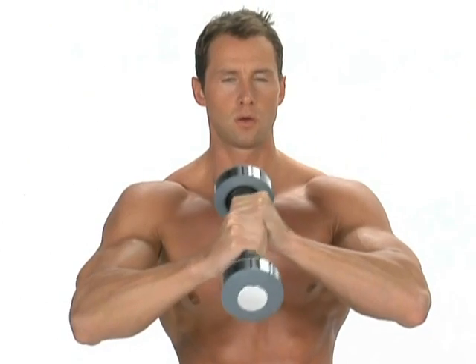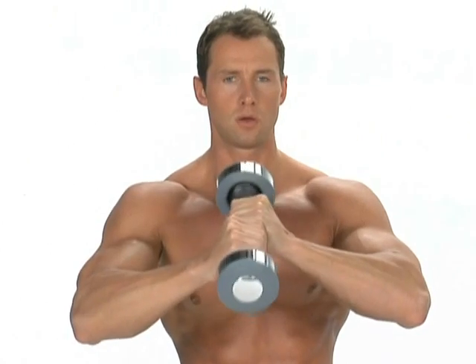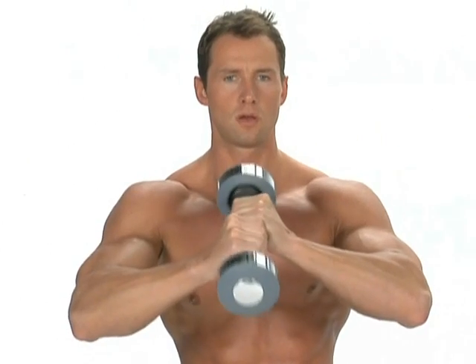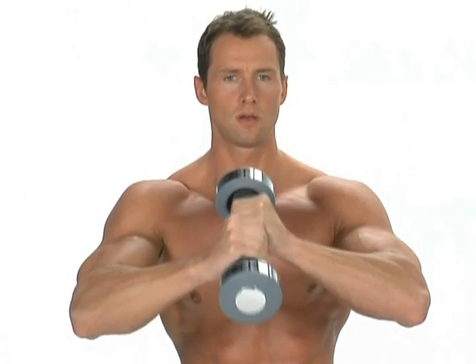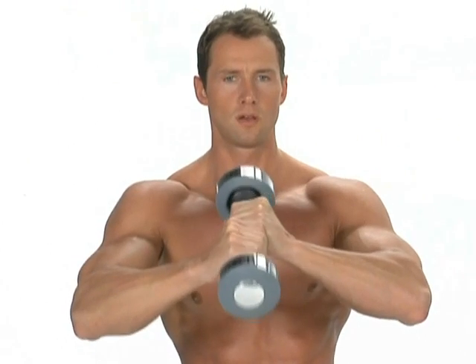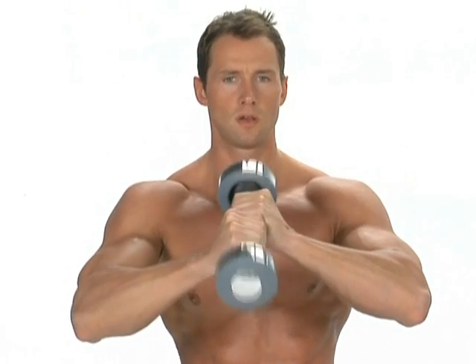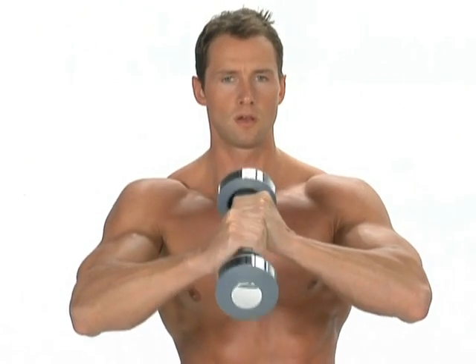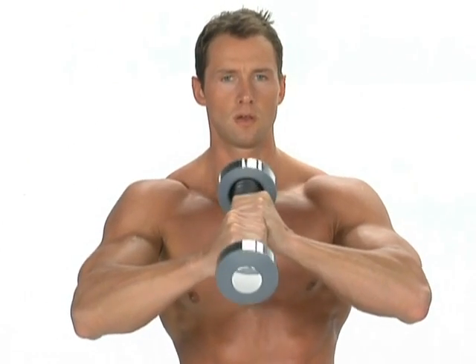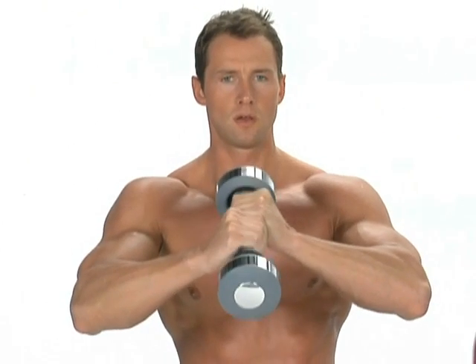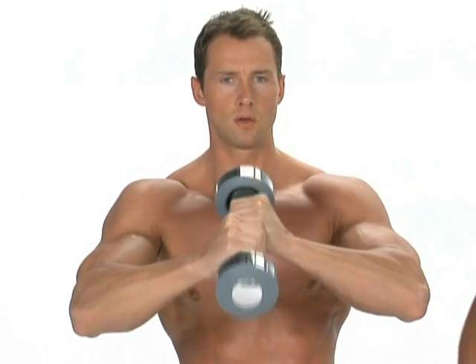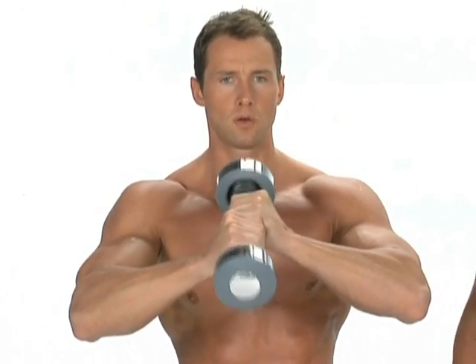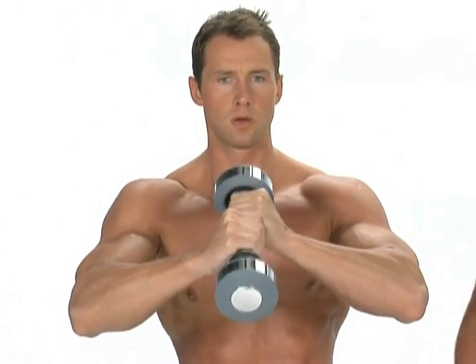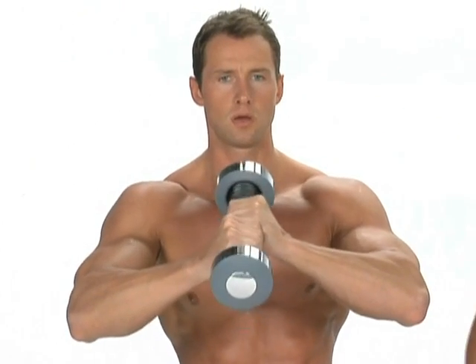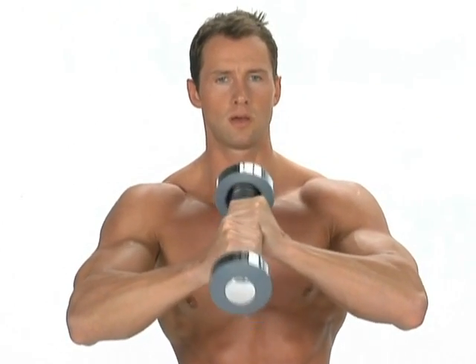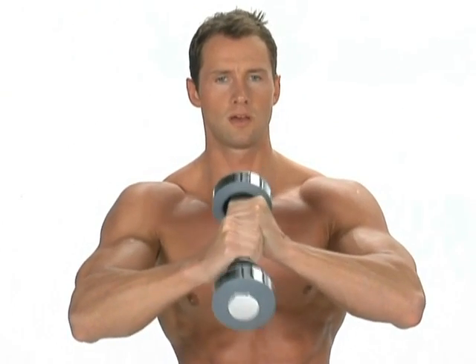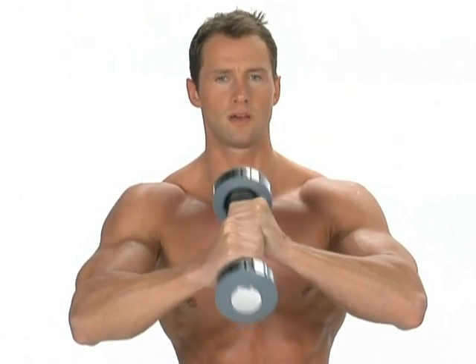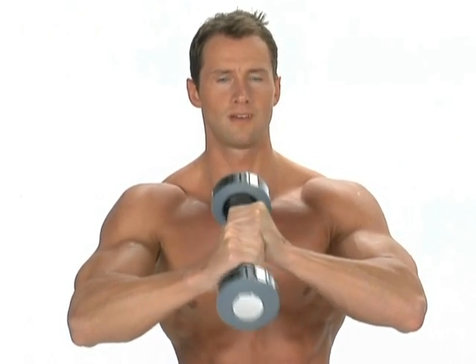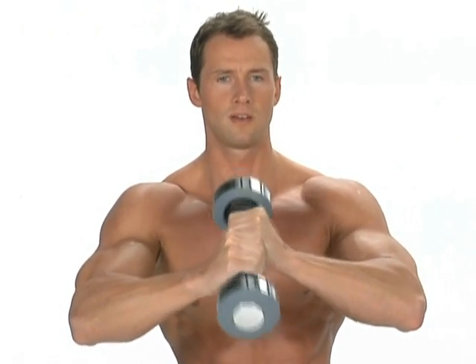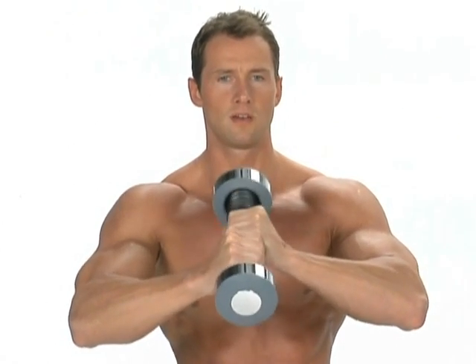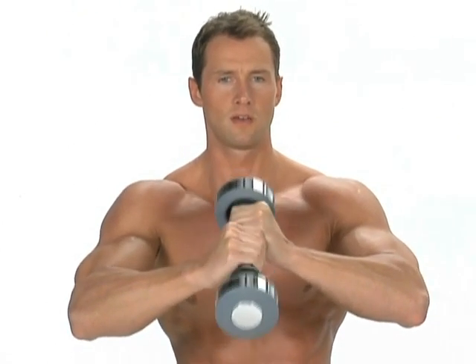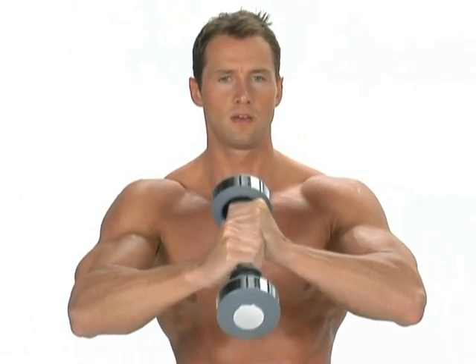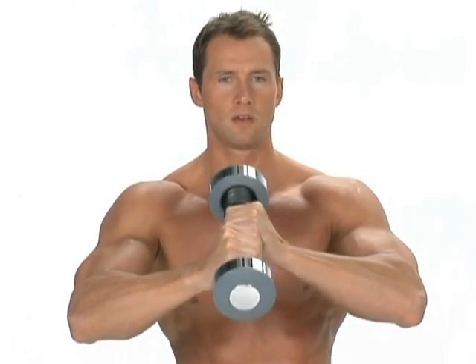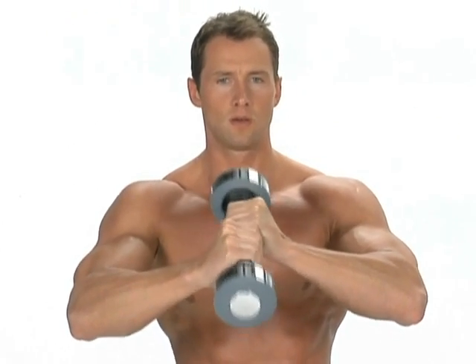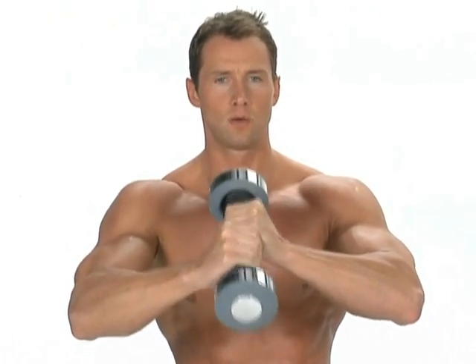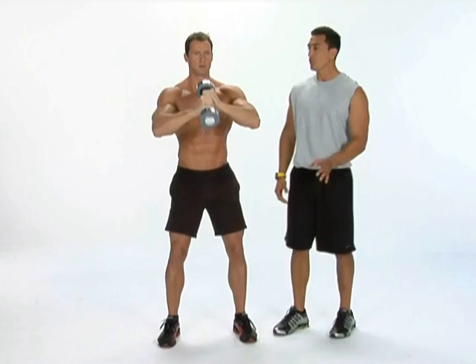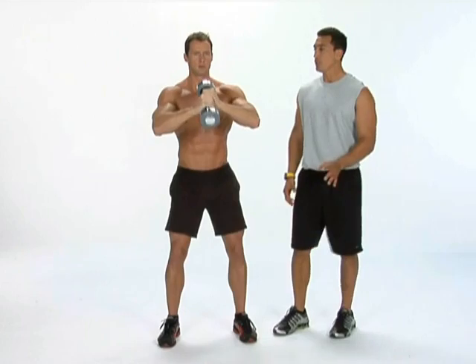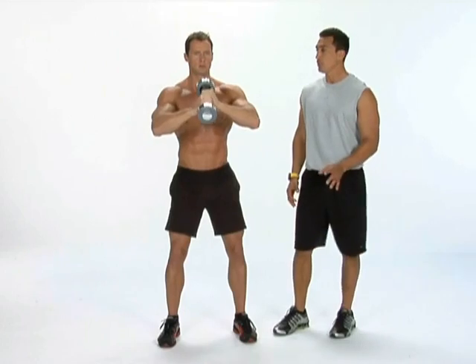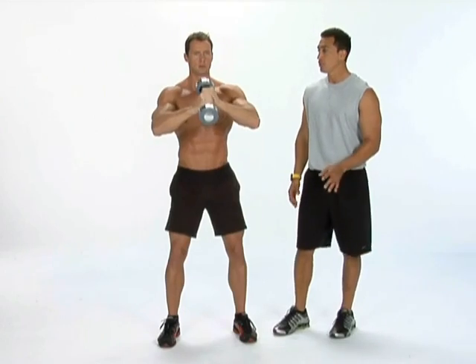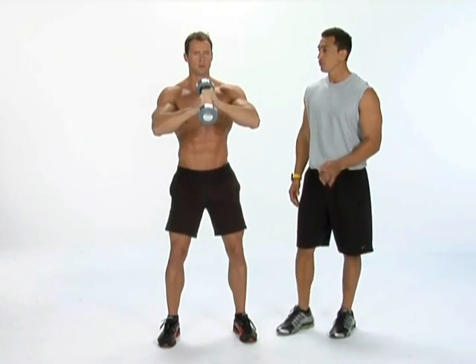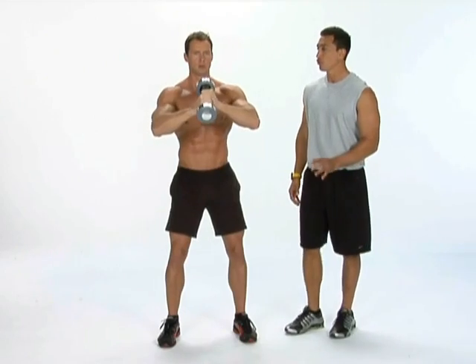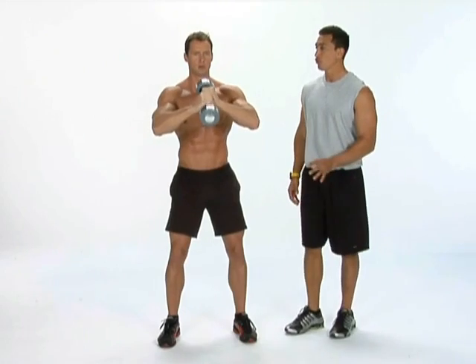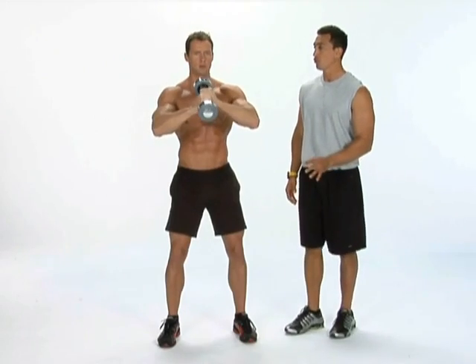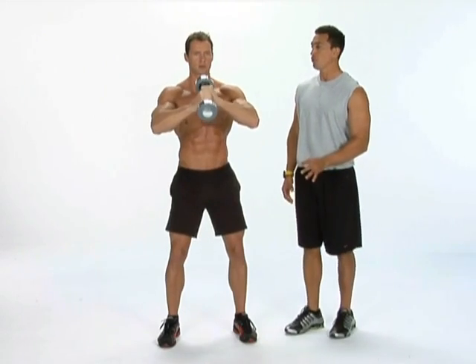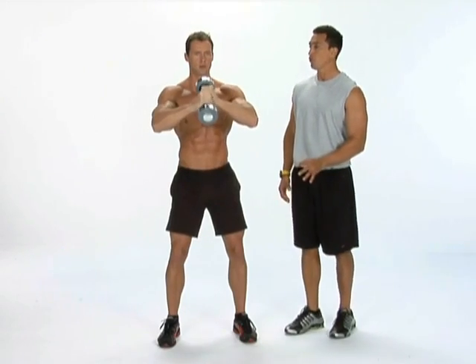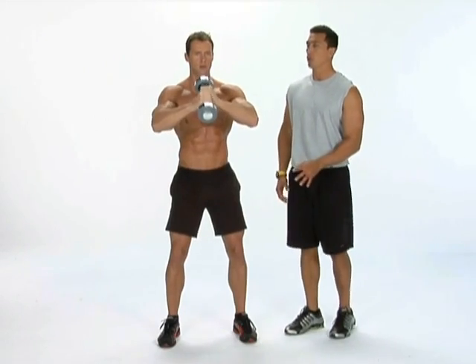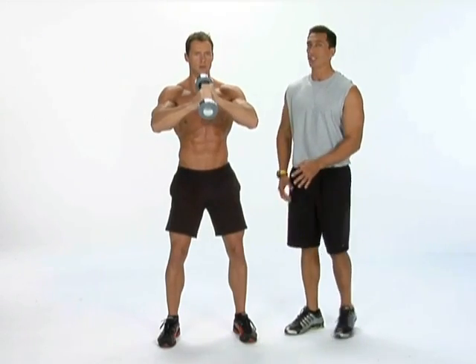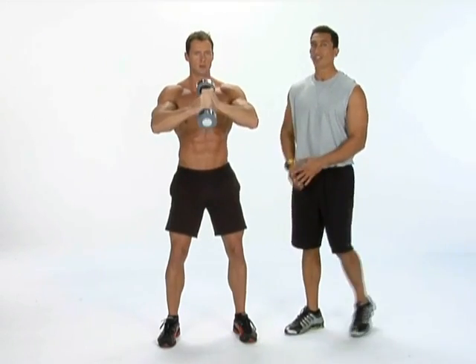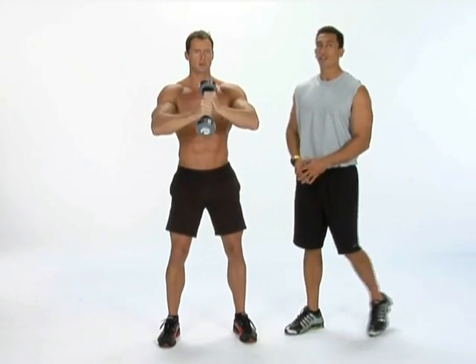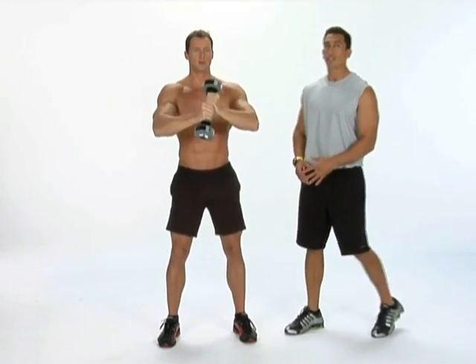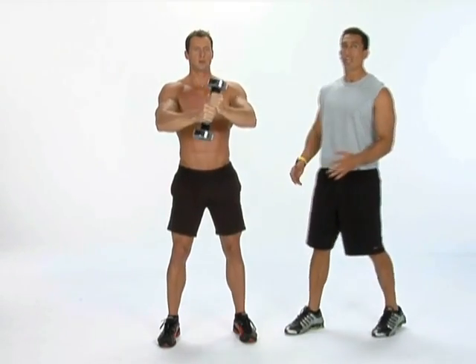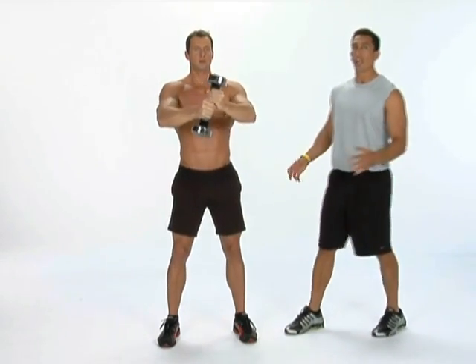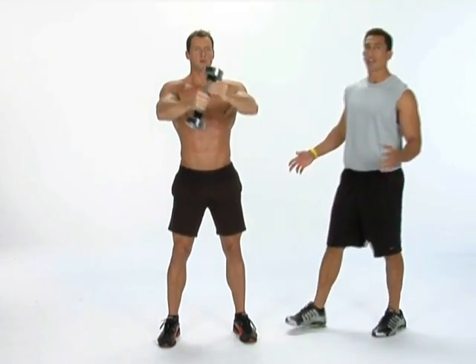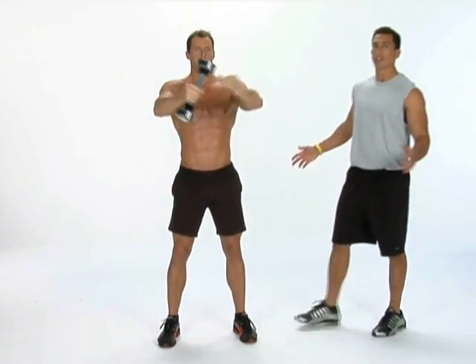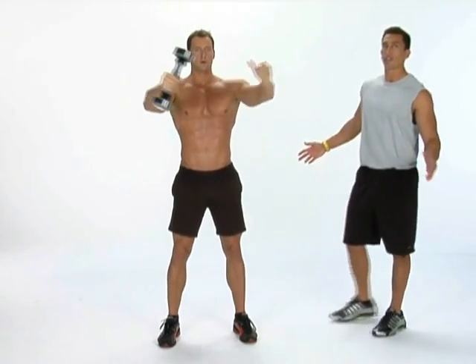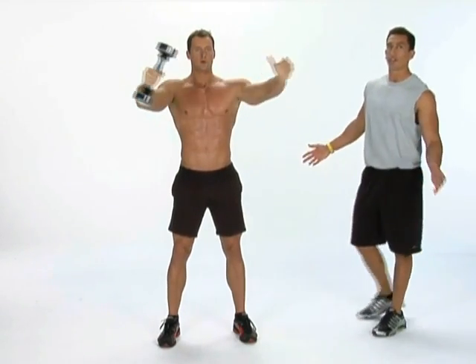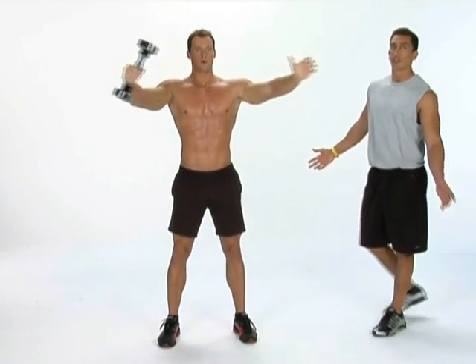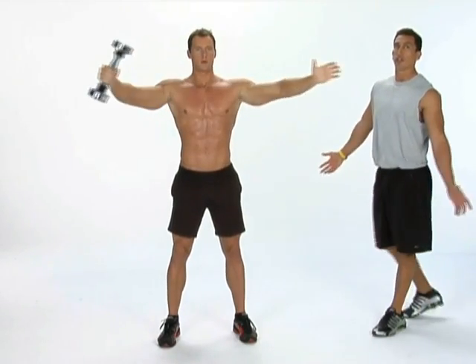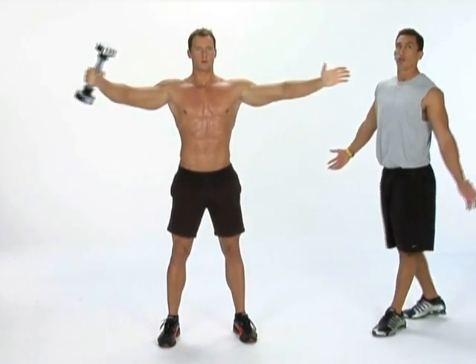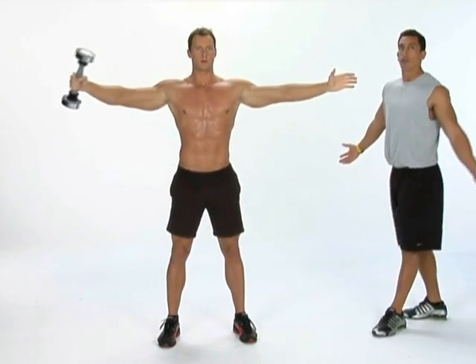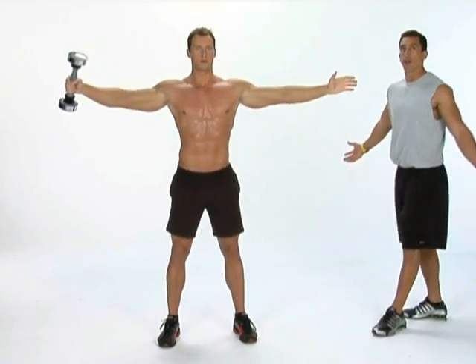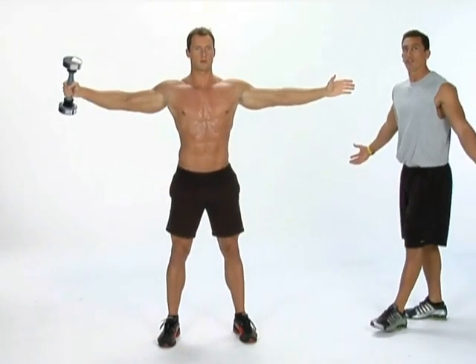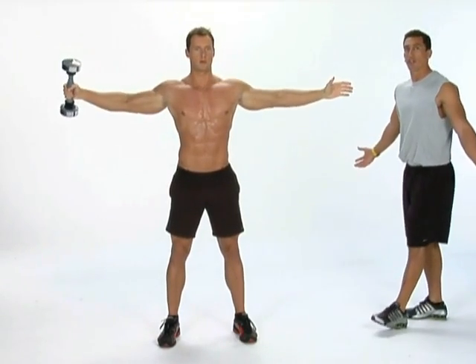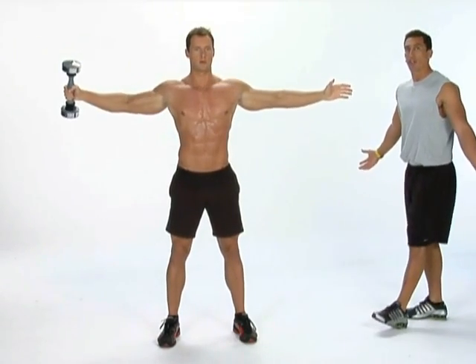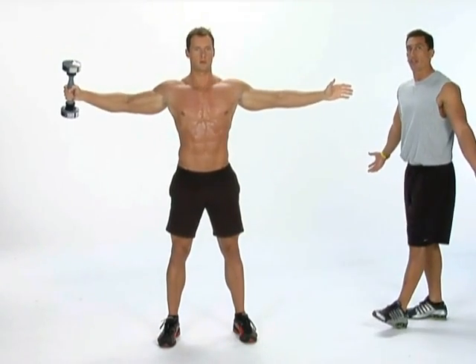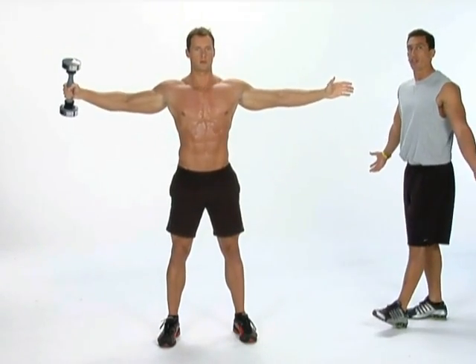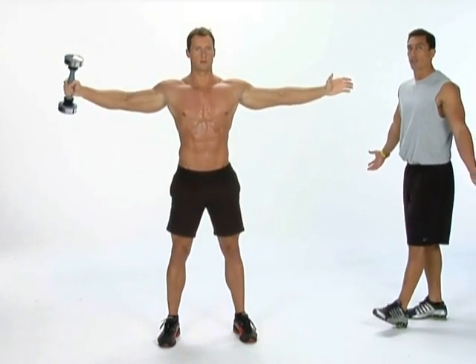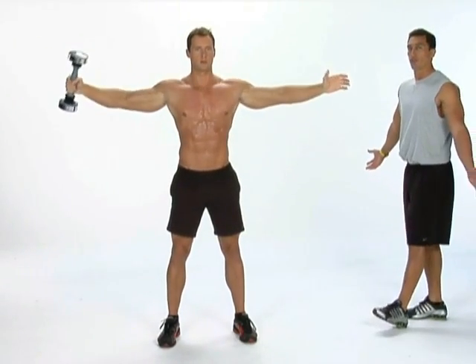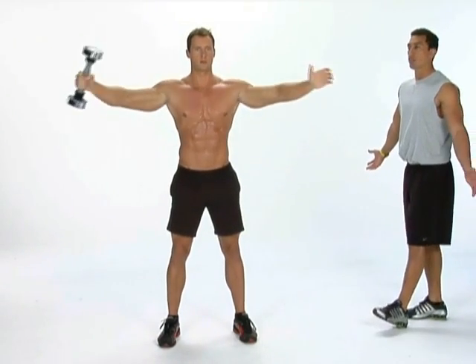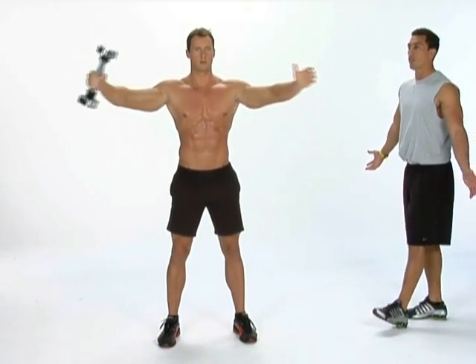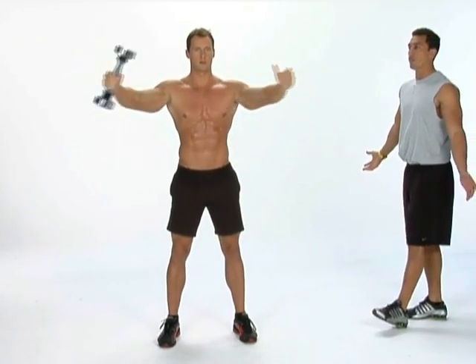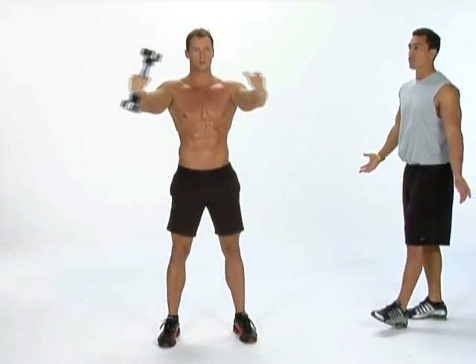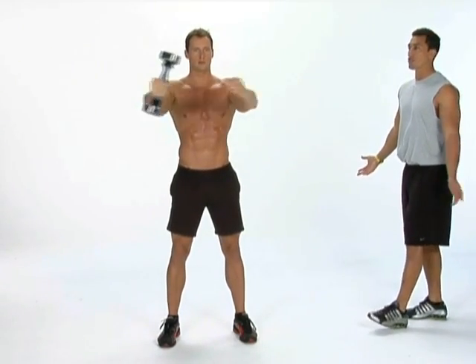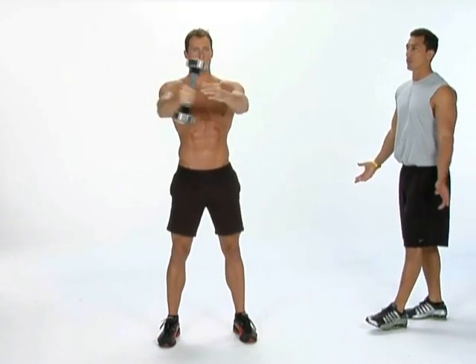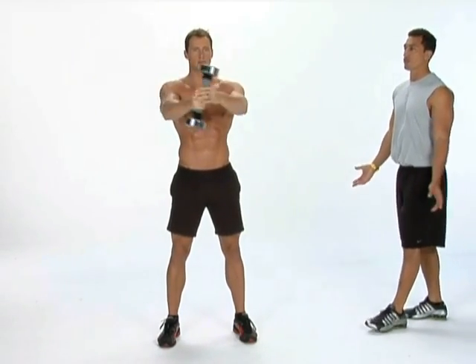Good job, keep it going. Four, three, two, one — into the active butterfly recovery stretch.